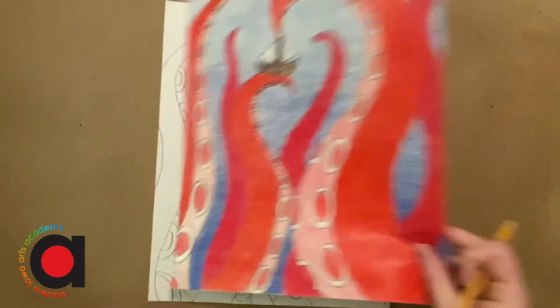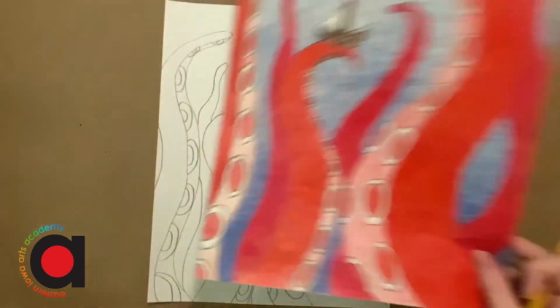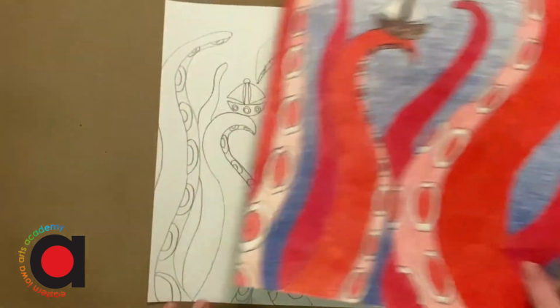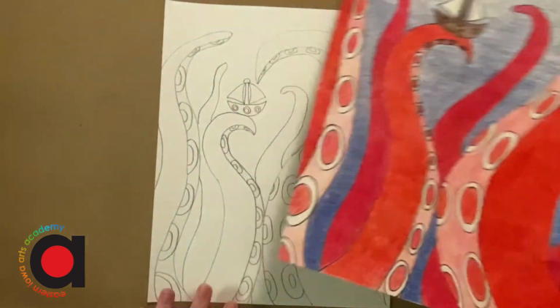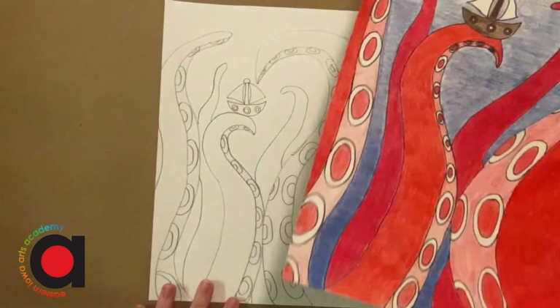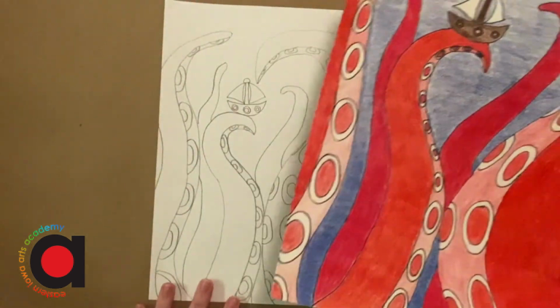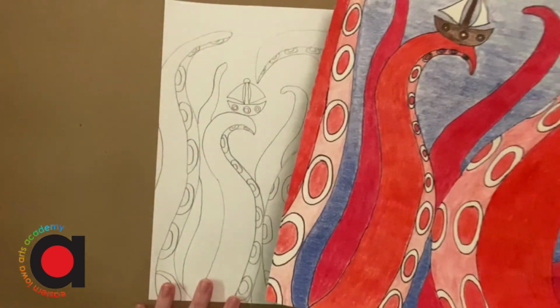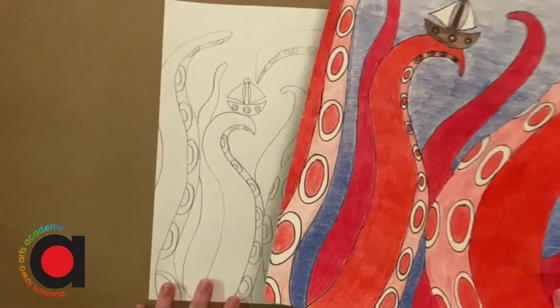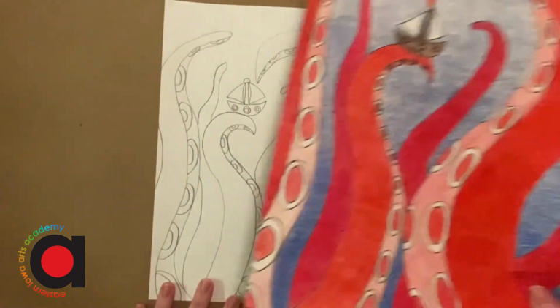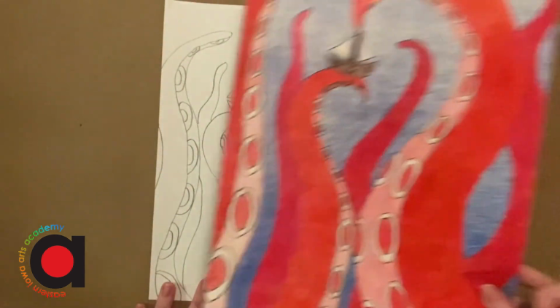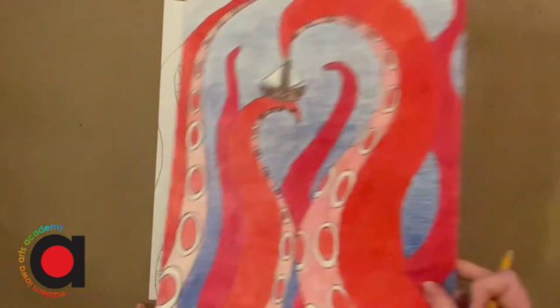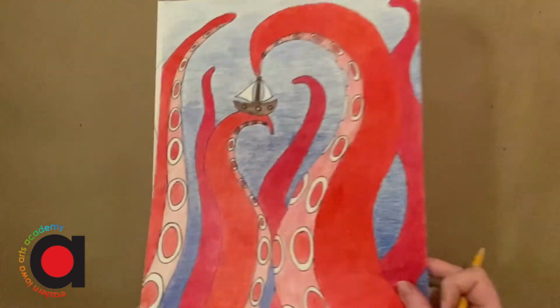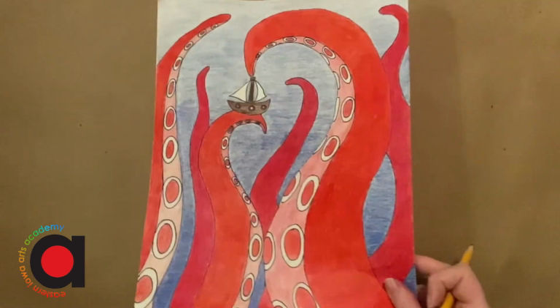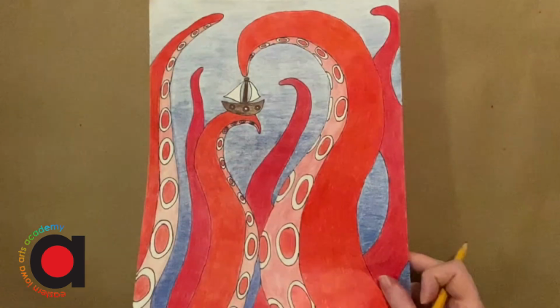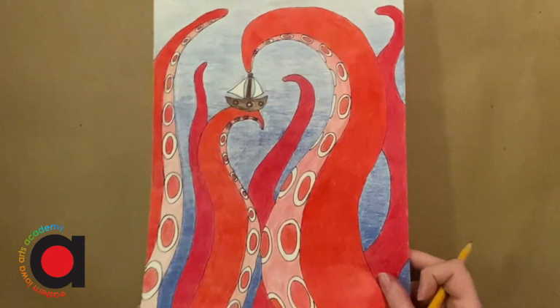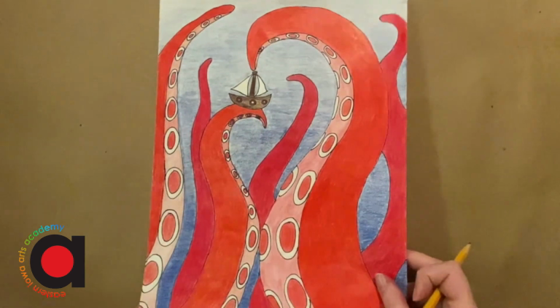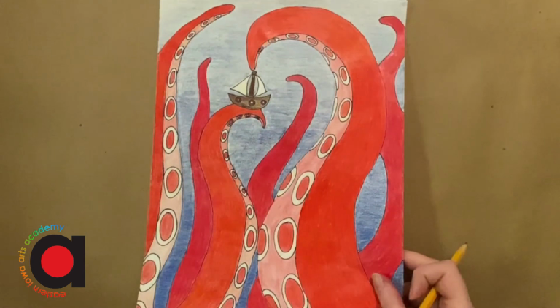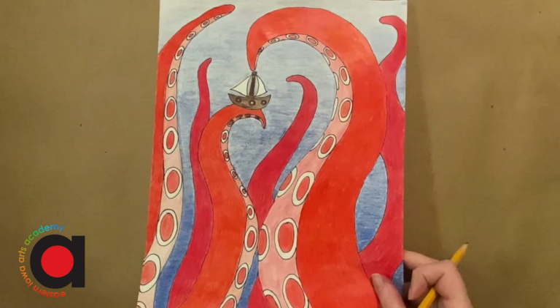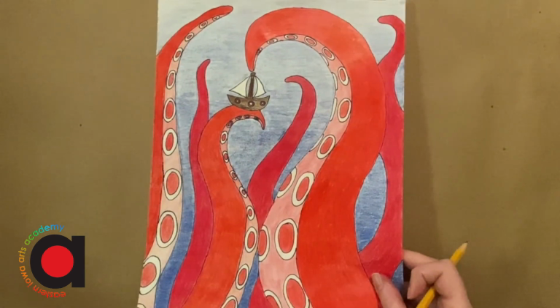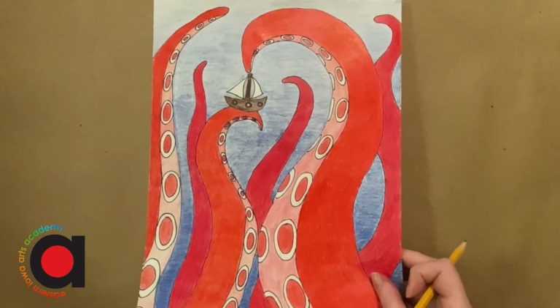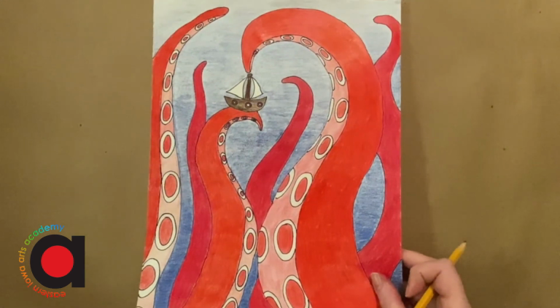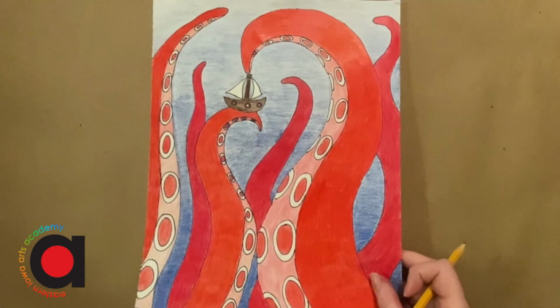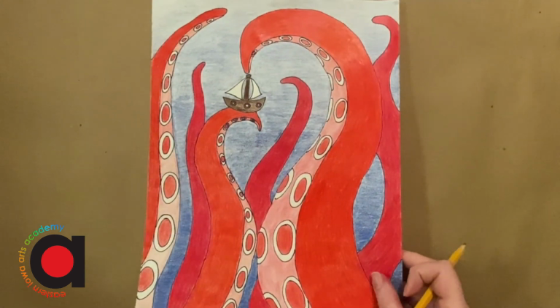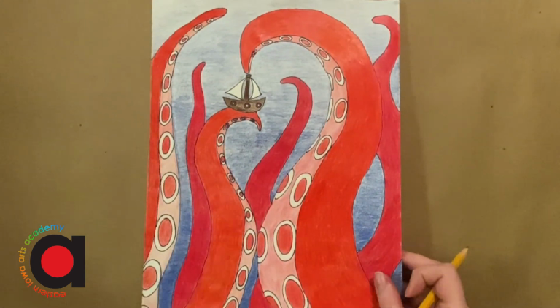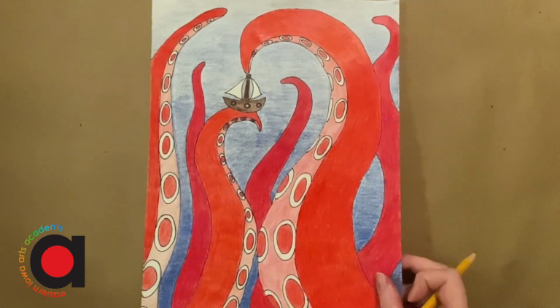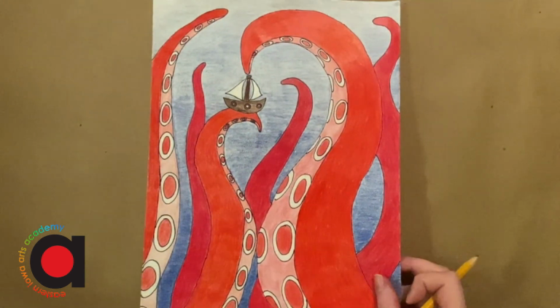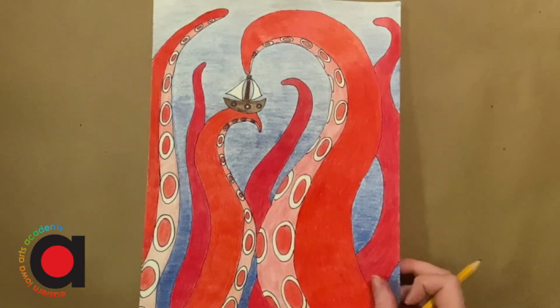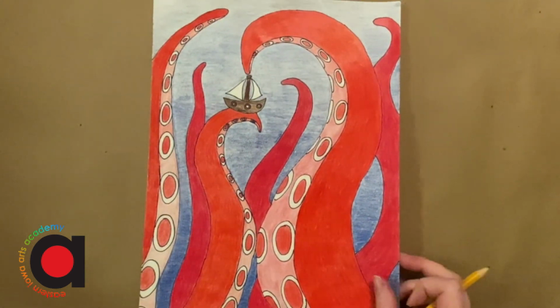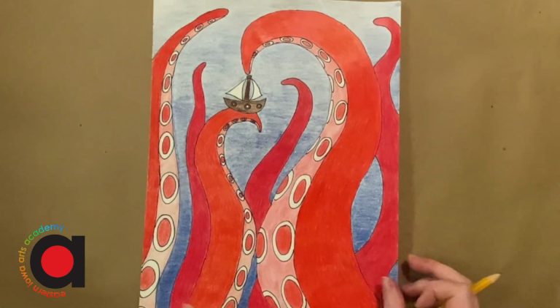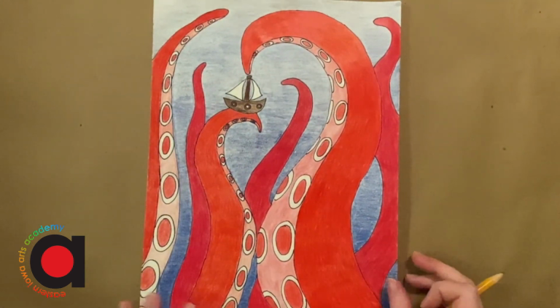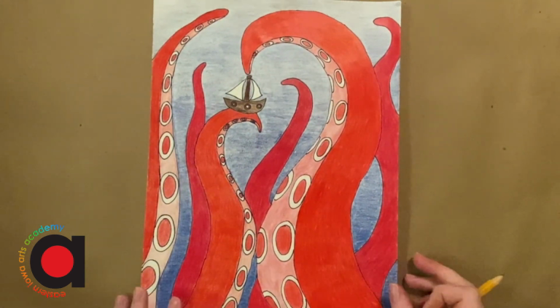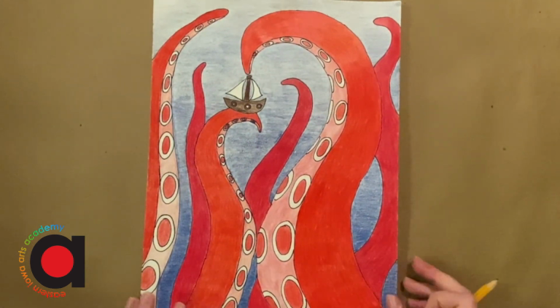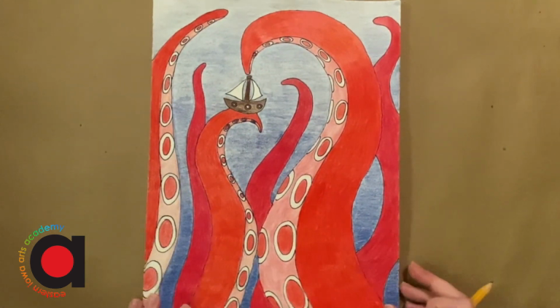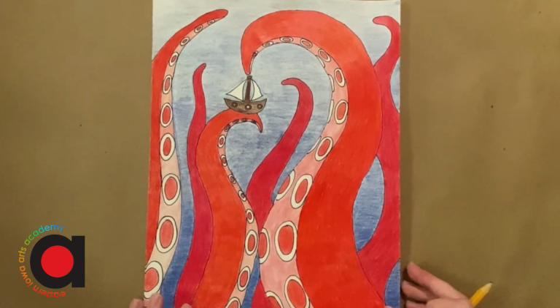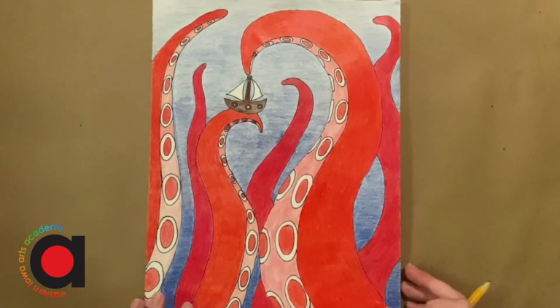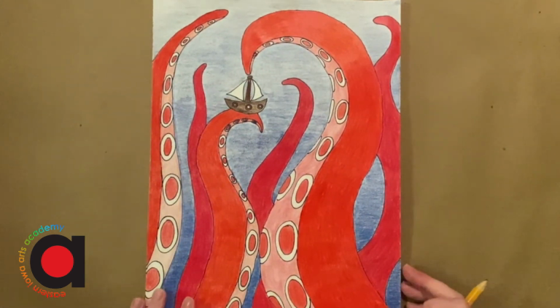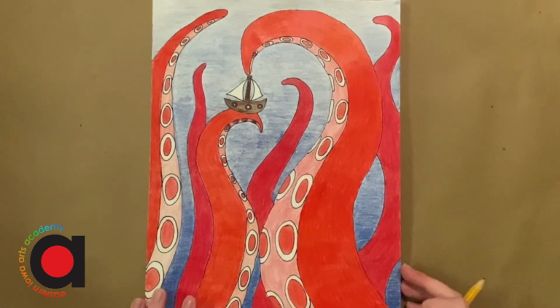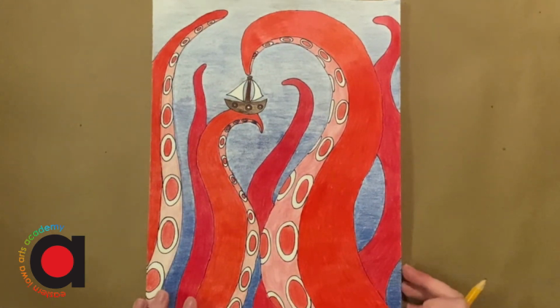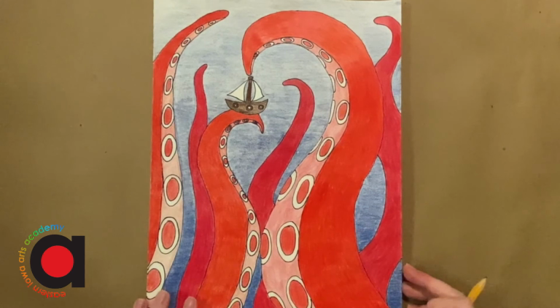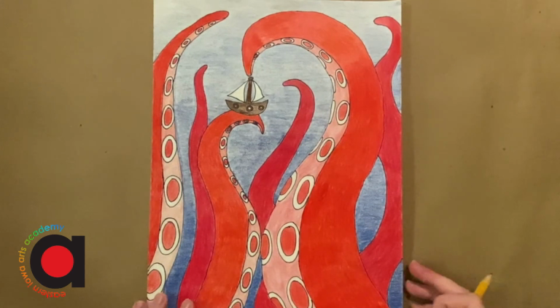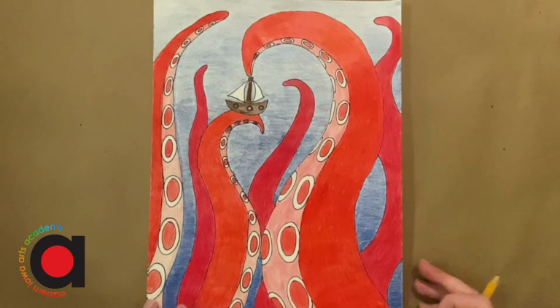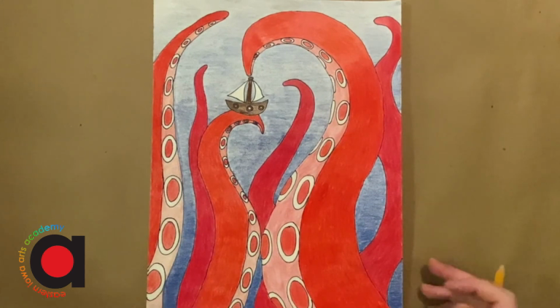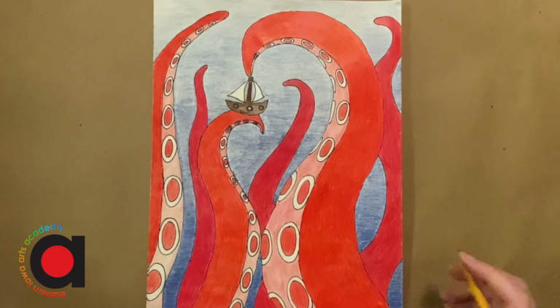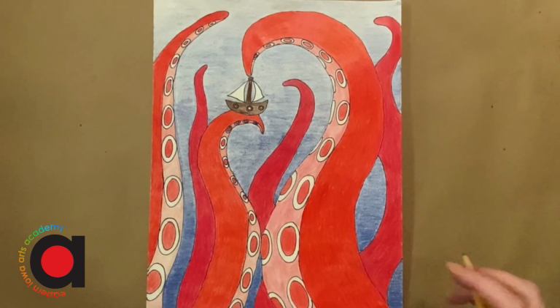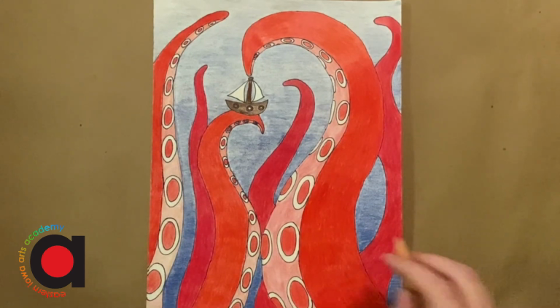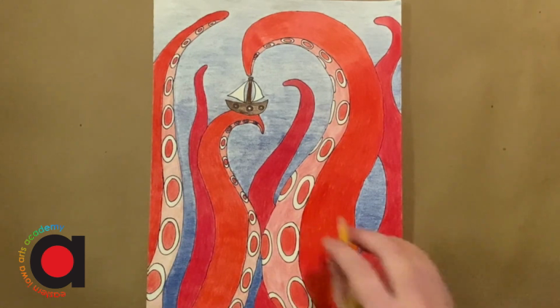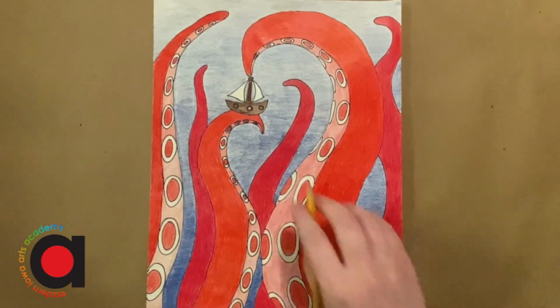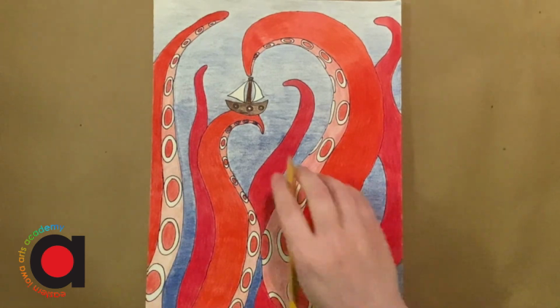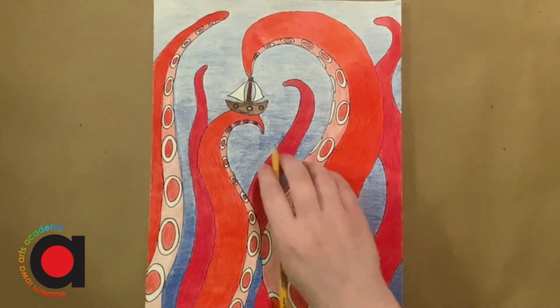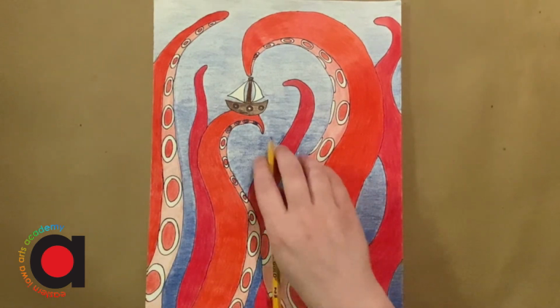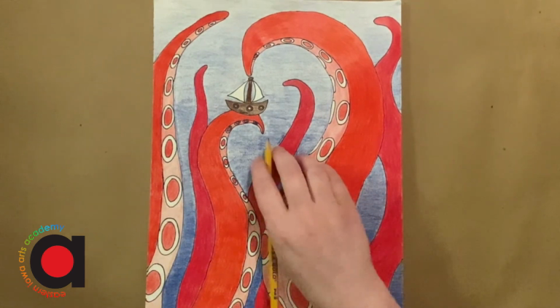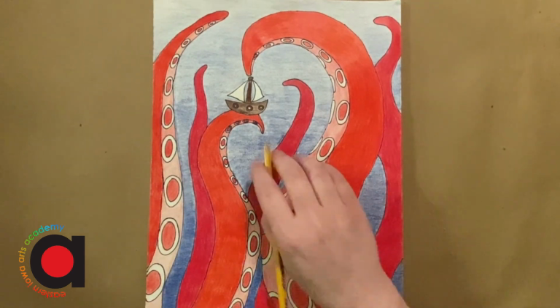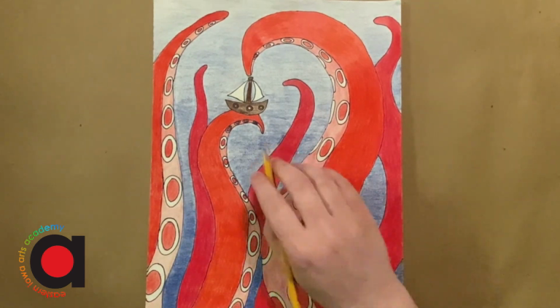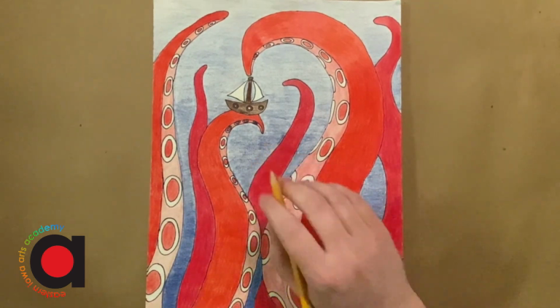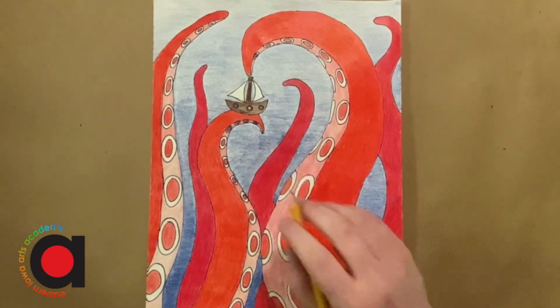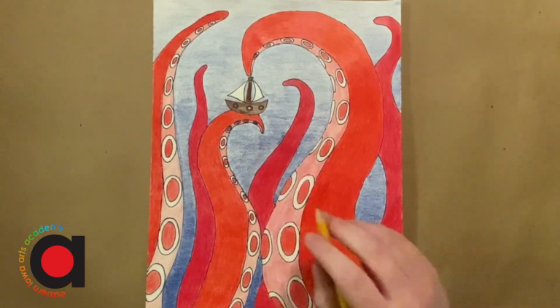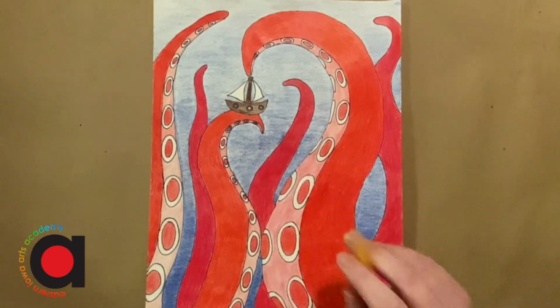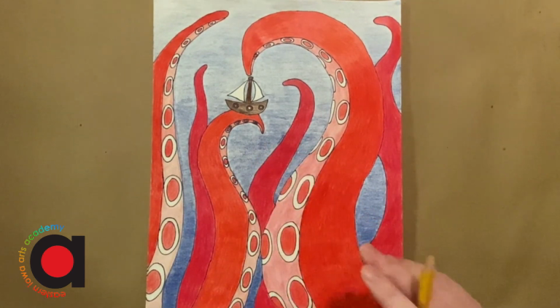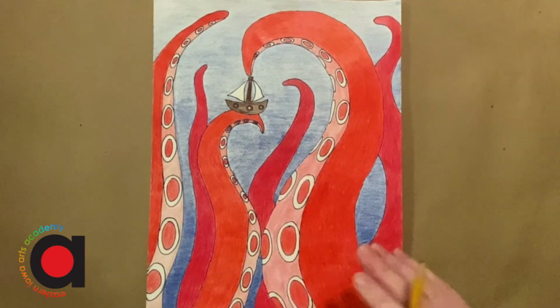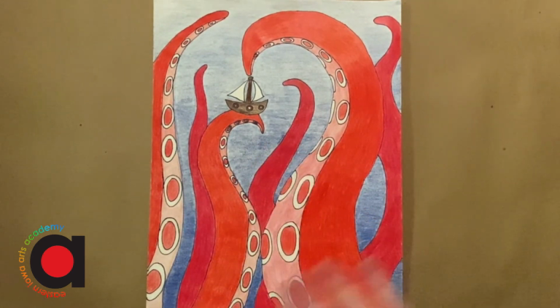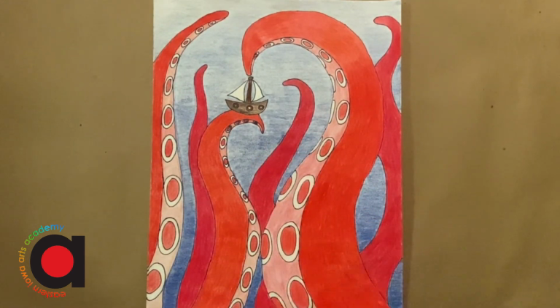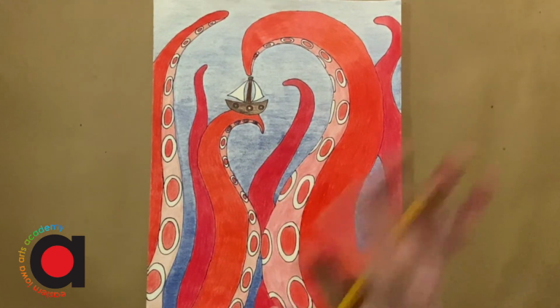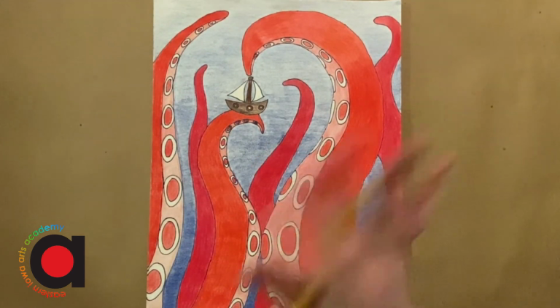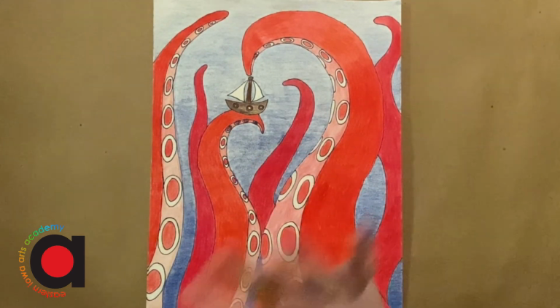I hope you had fun drawing your kraken today. Have fun coloring in the rest. Bye!